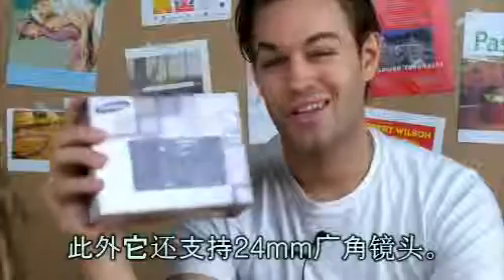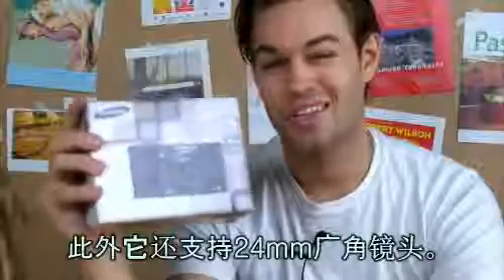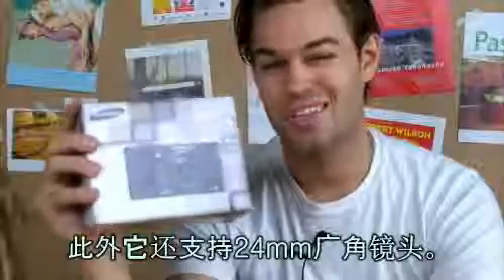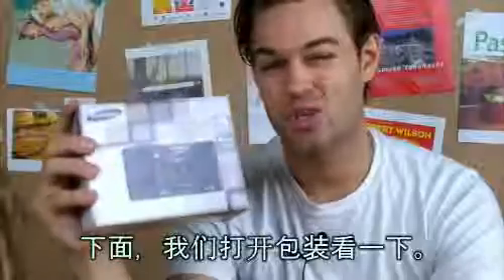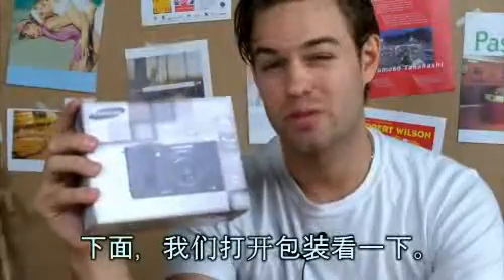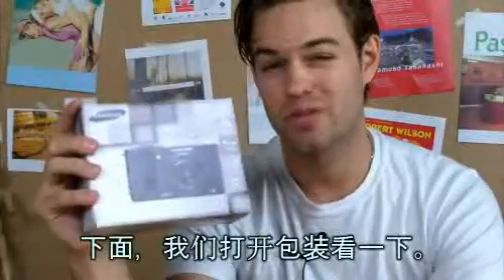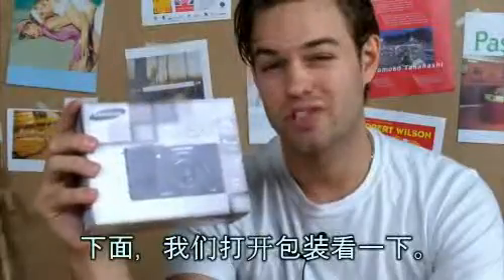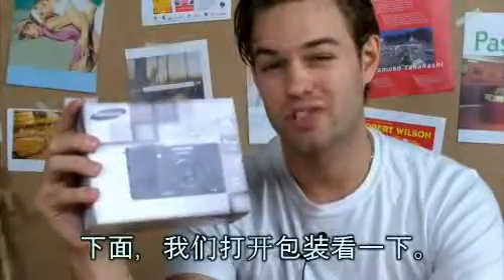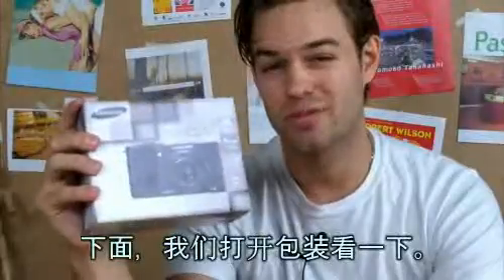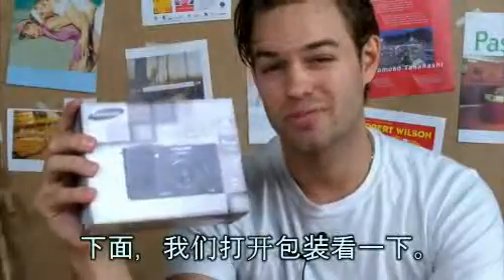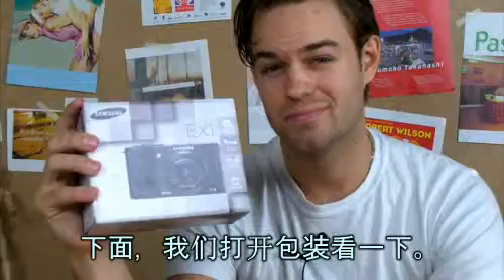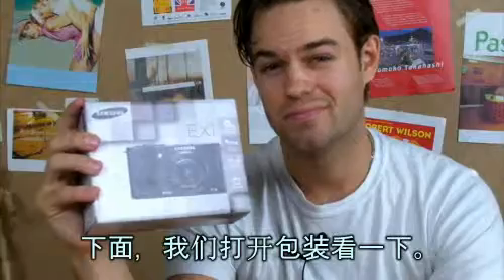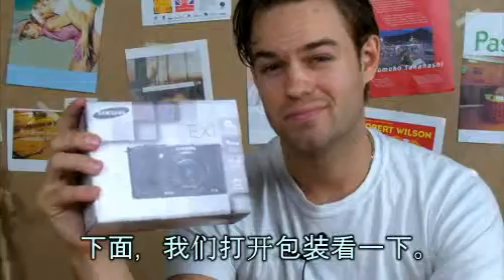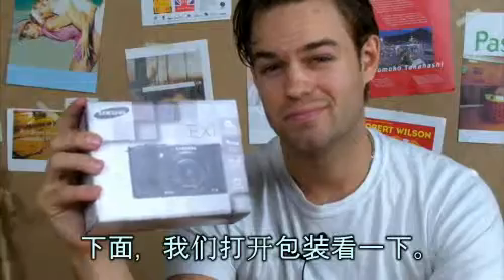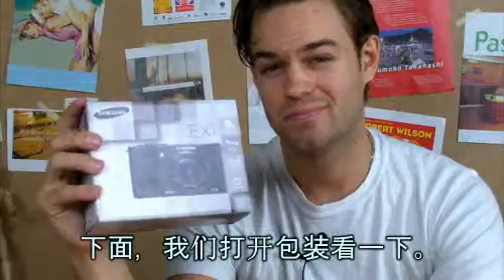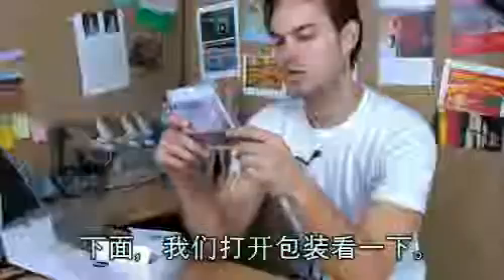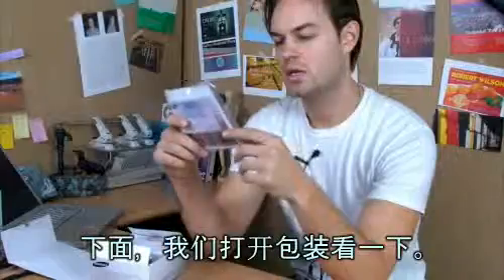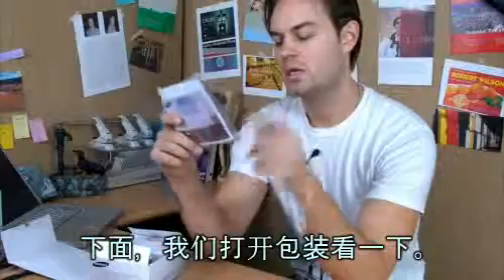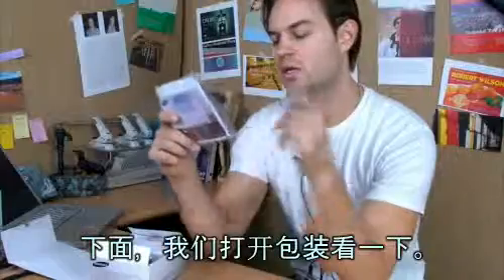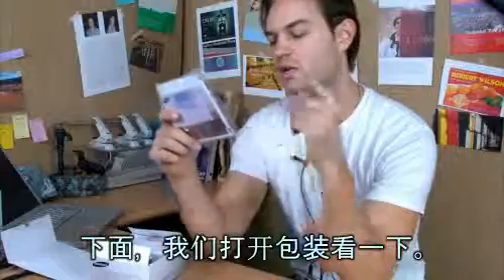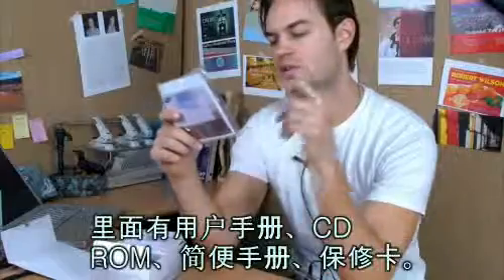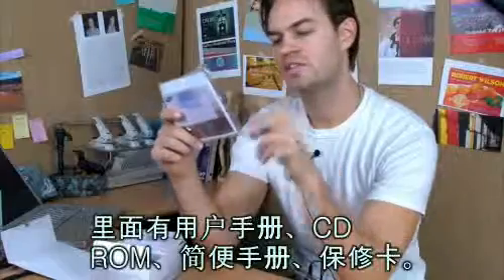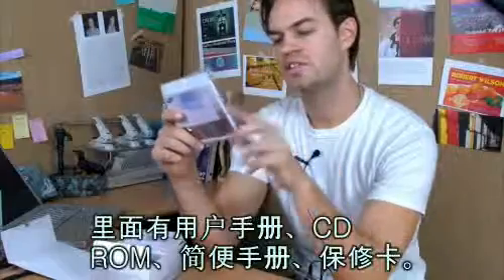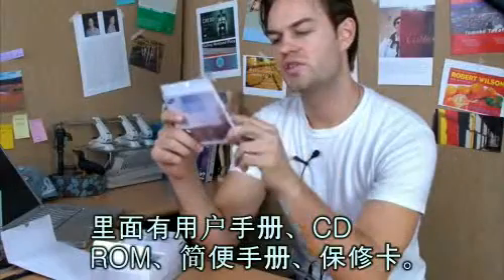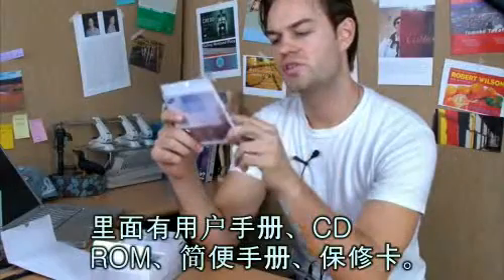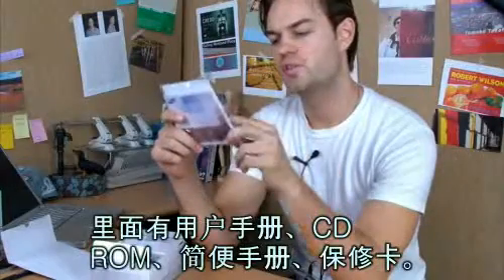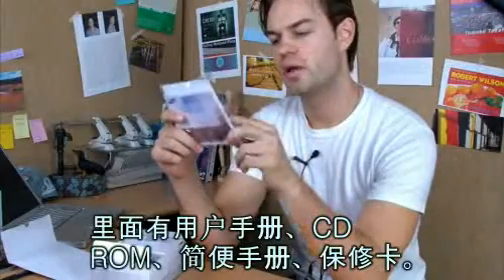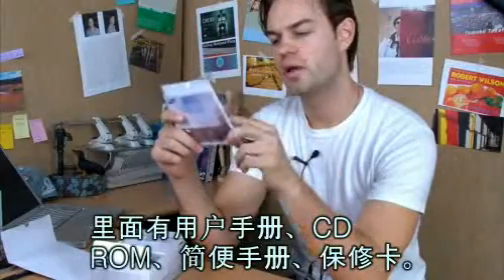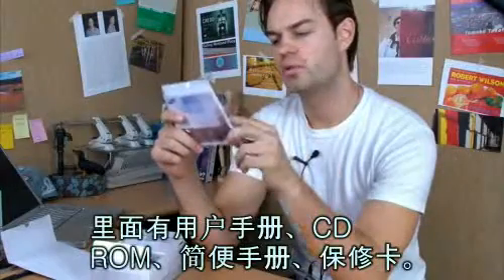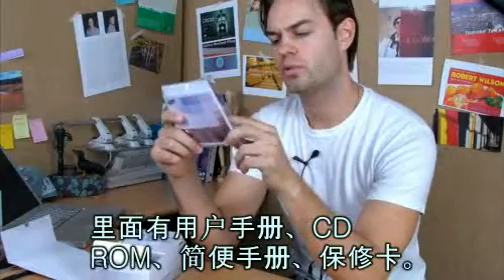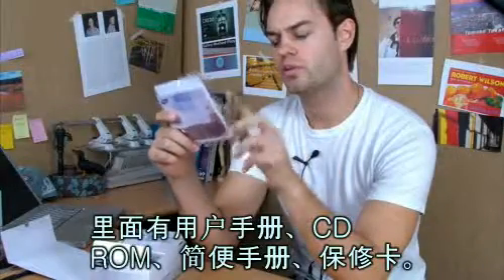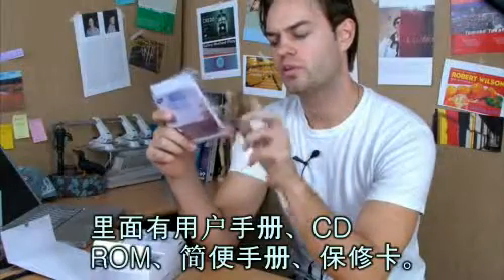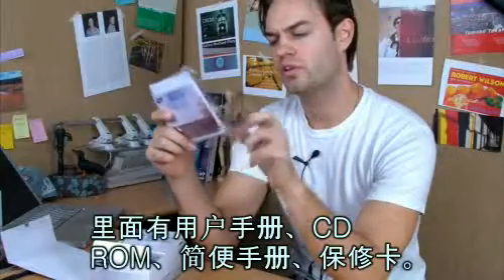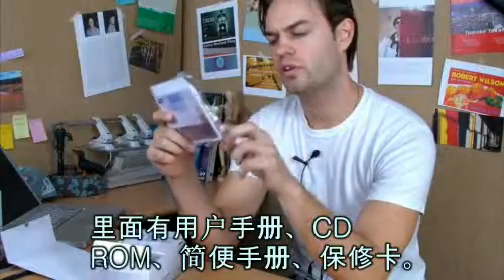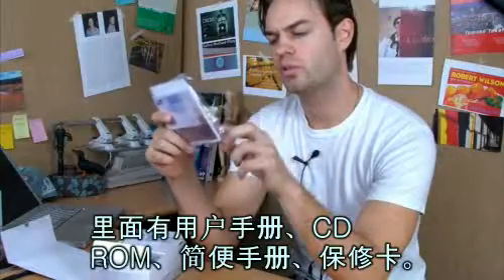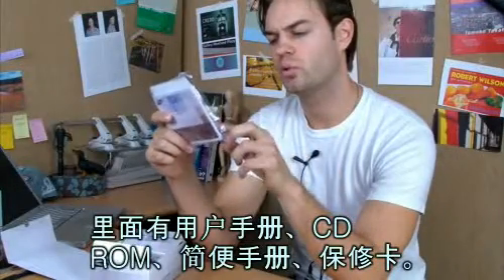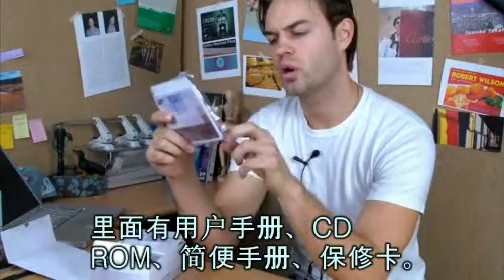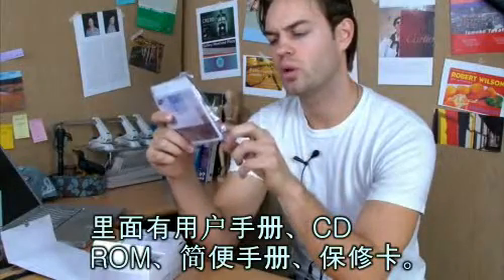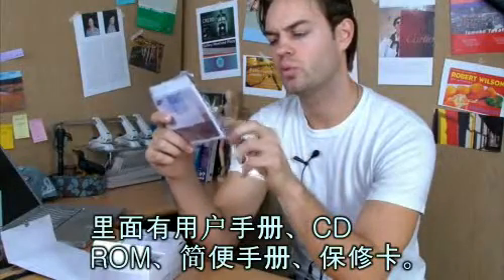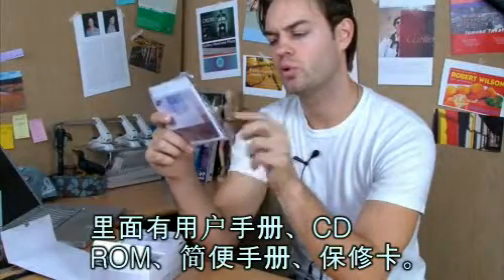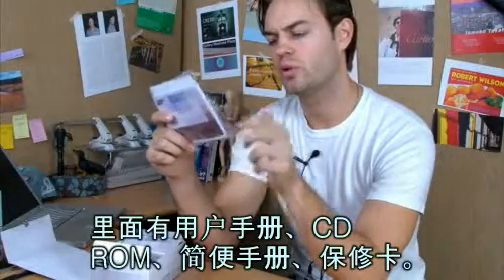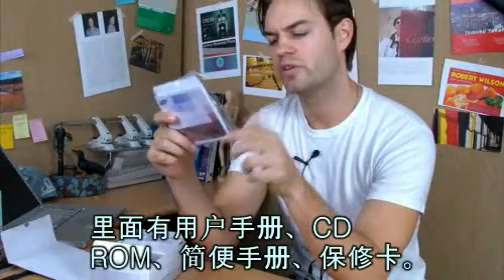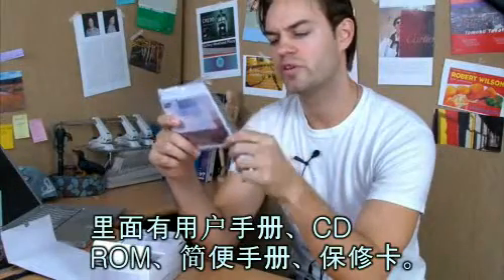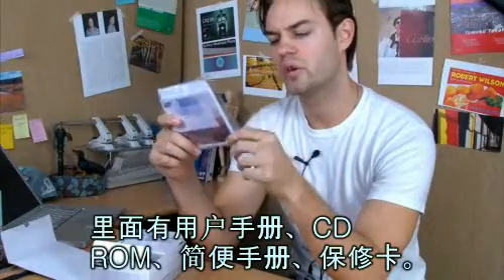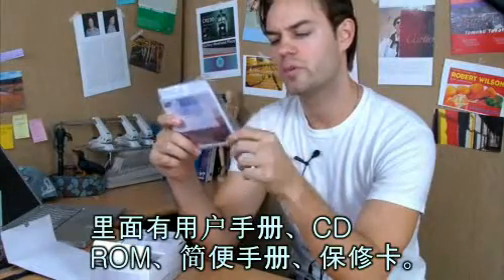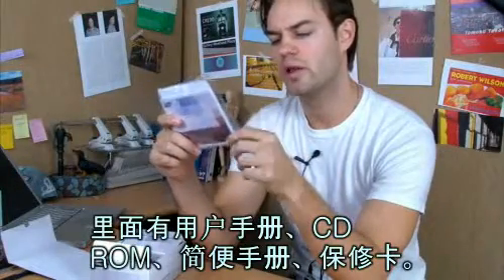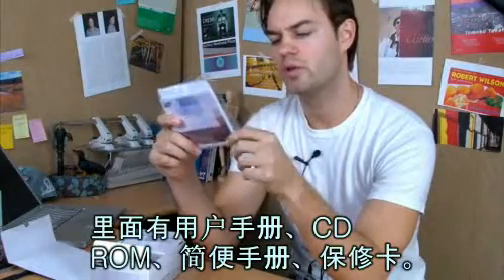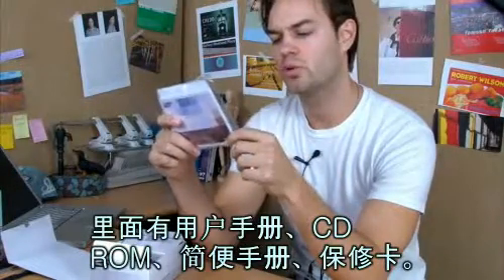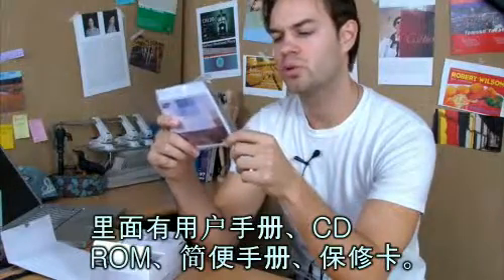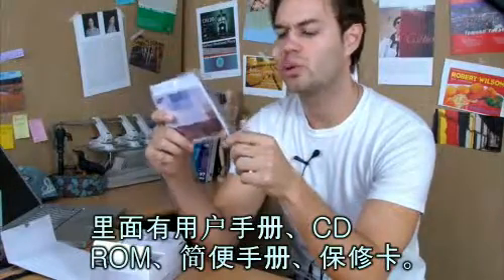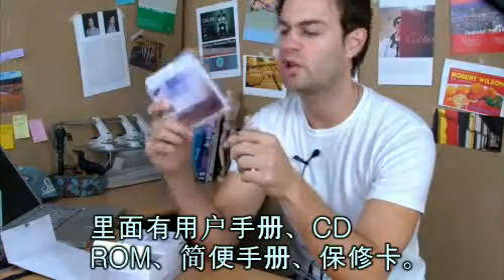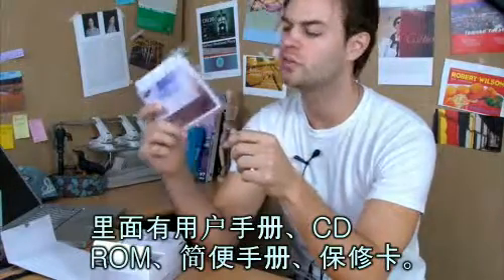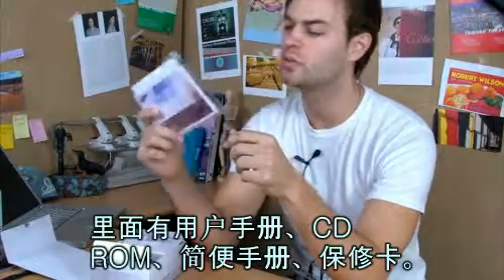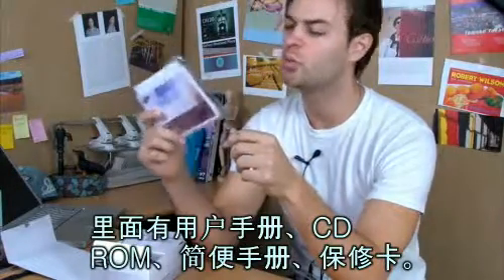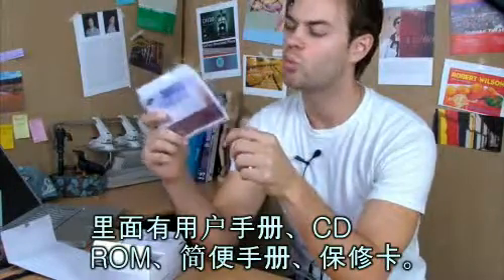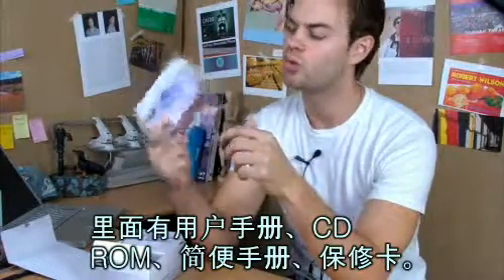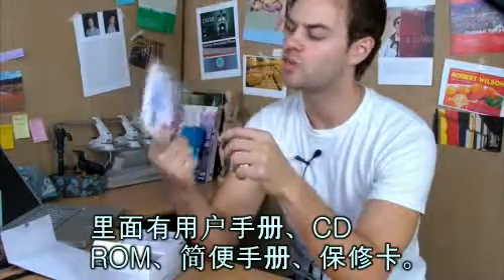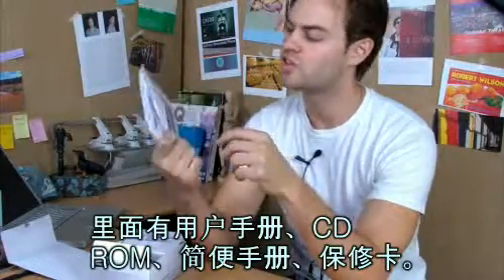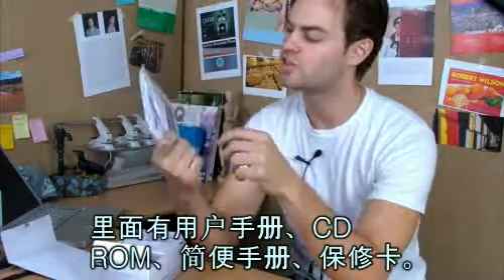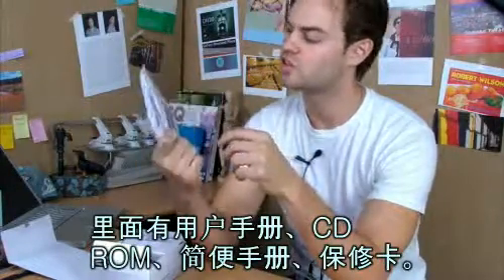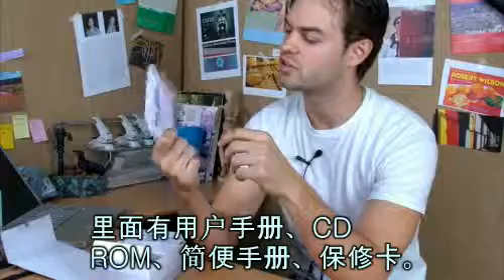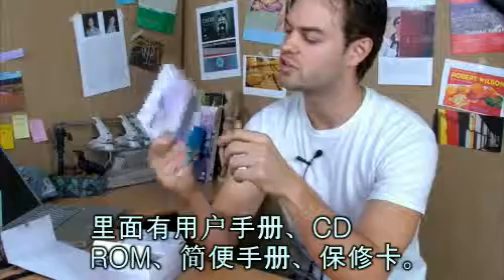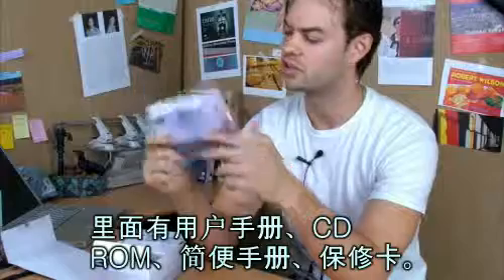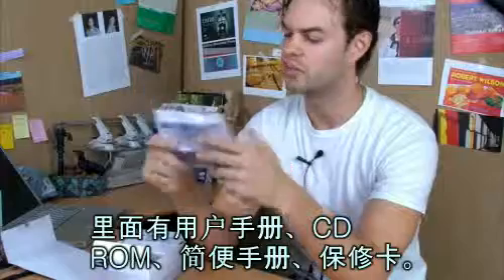Let's open this up. Here's the user manual, CD-ROM, quick start manual, and warranty certificate.